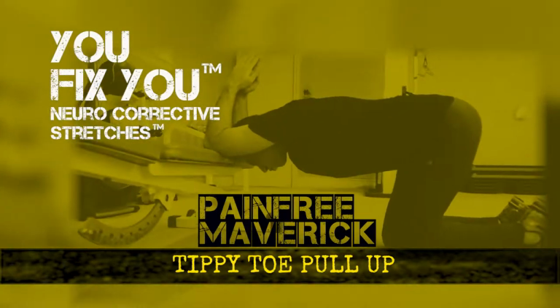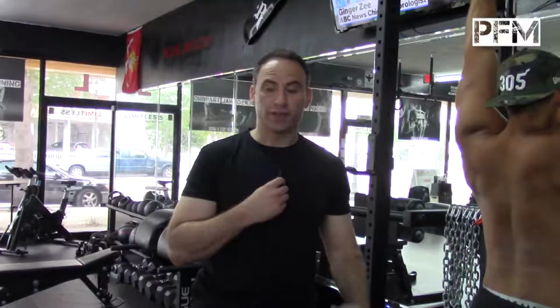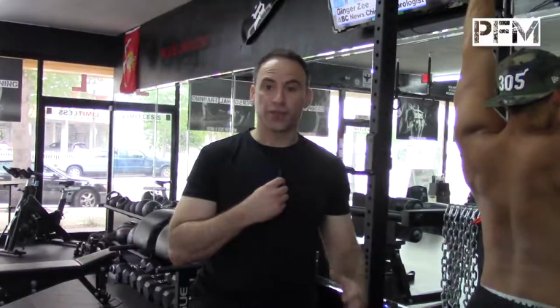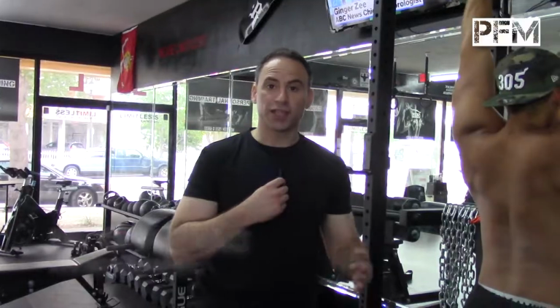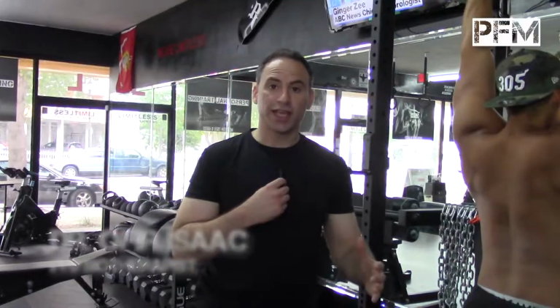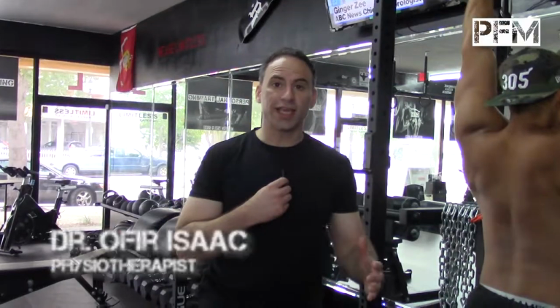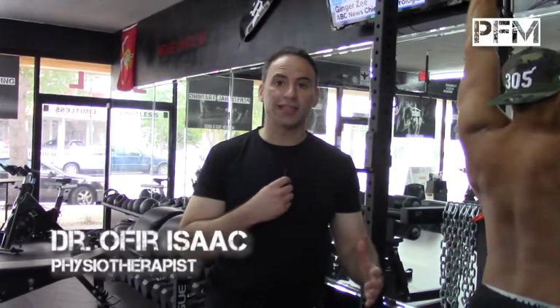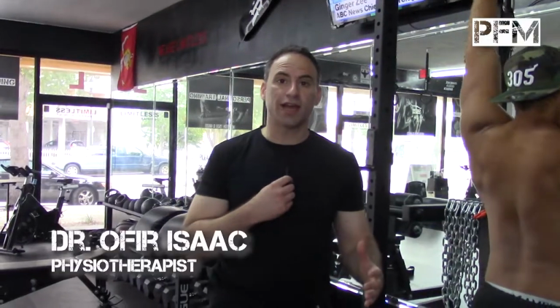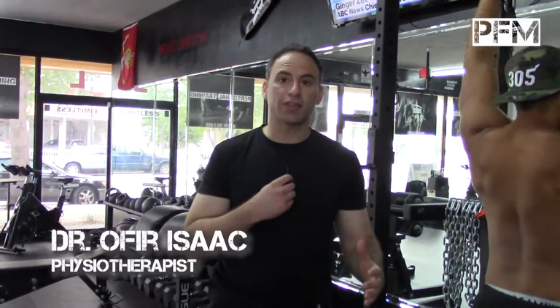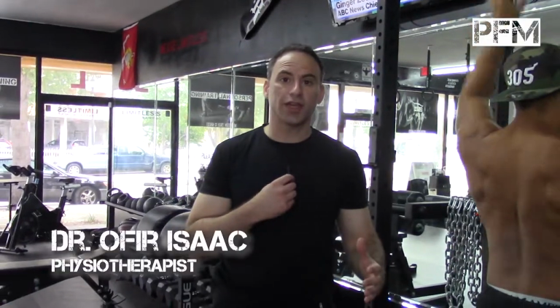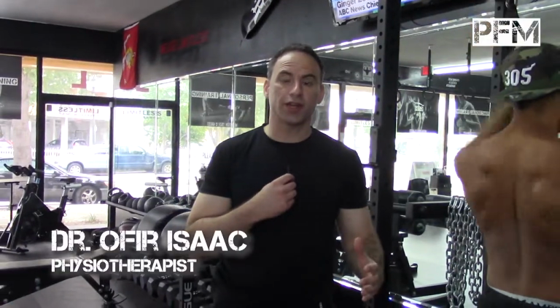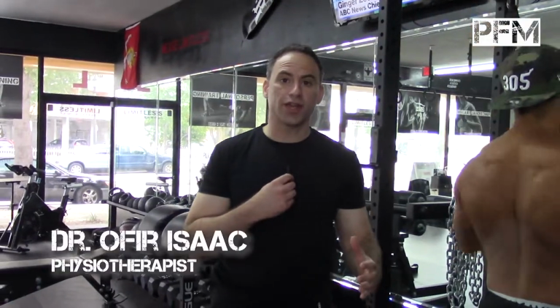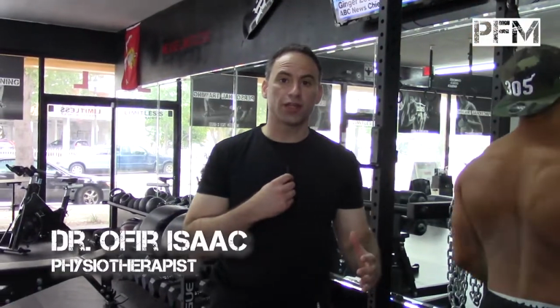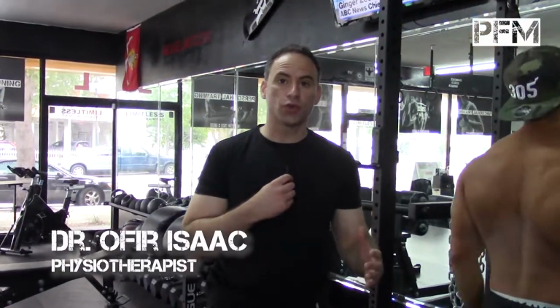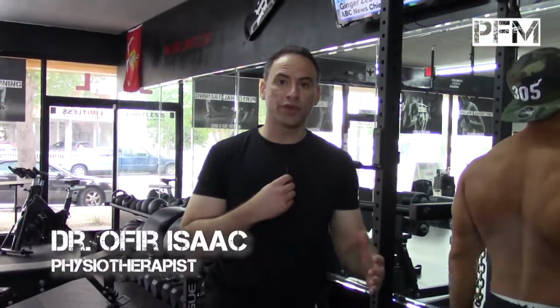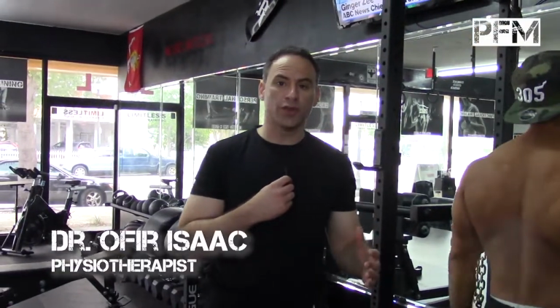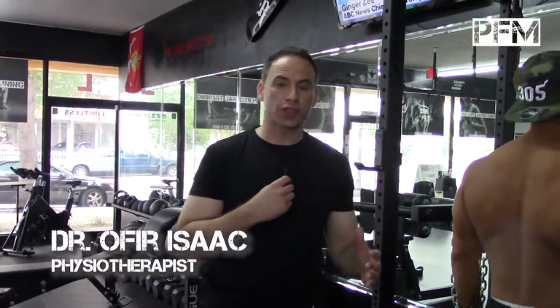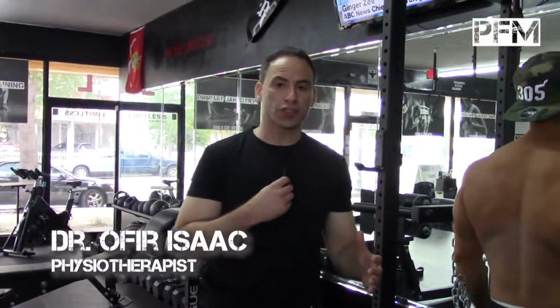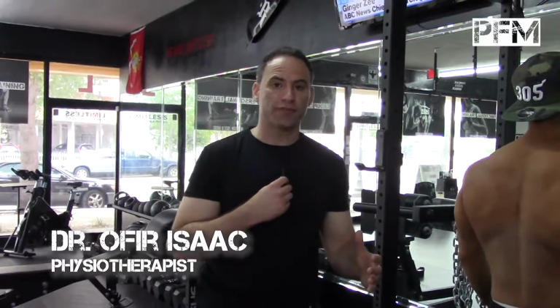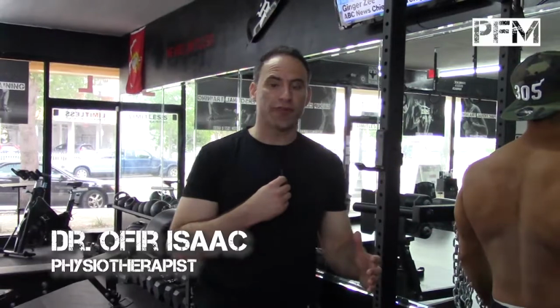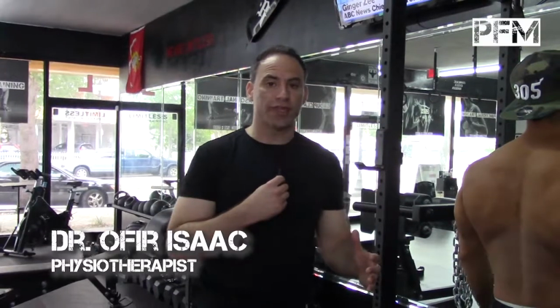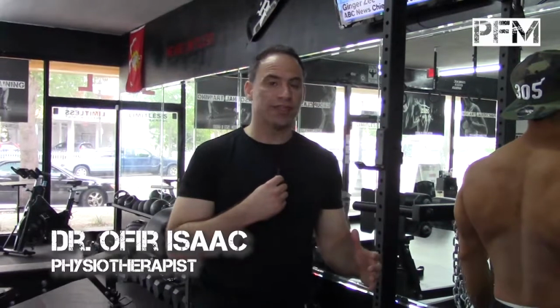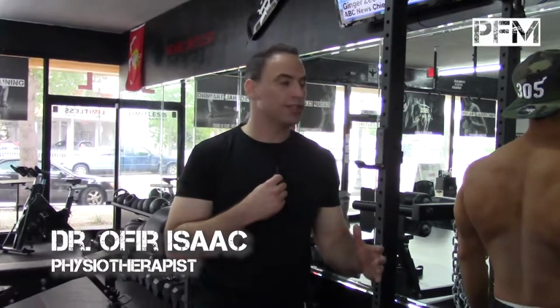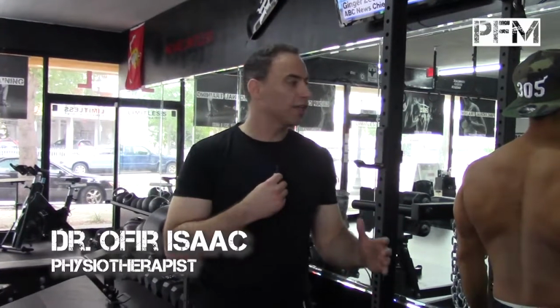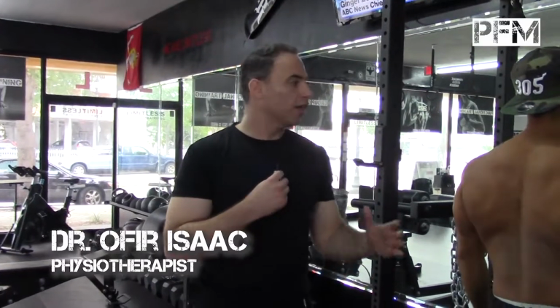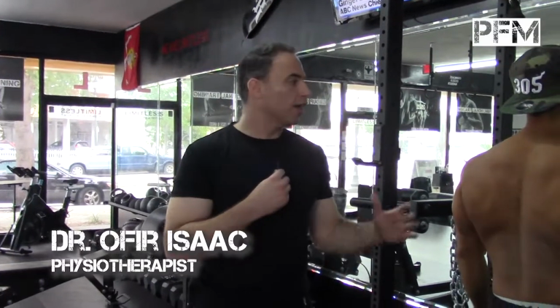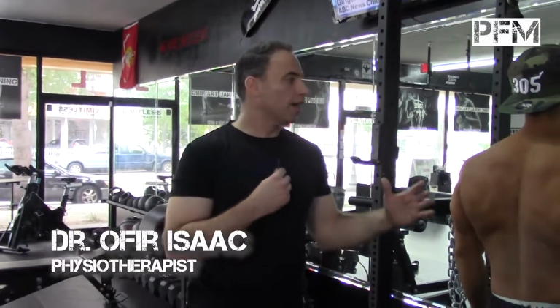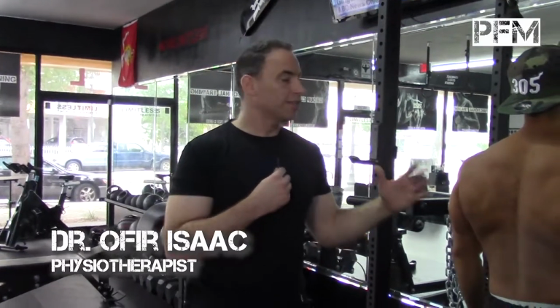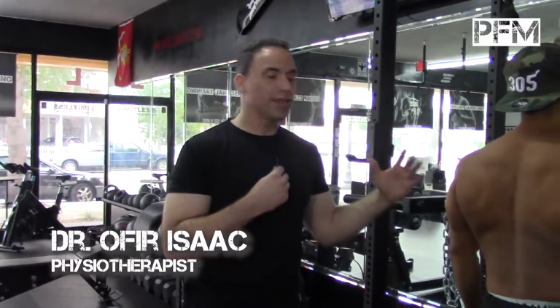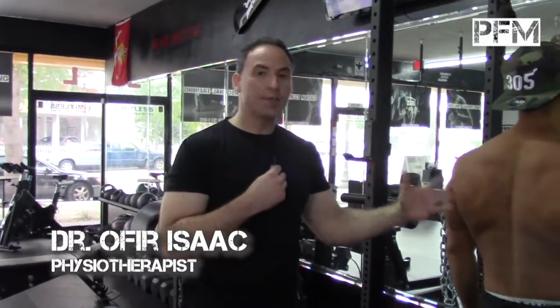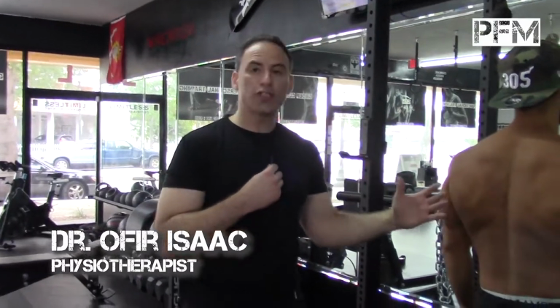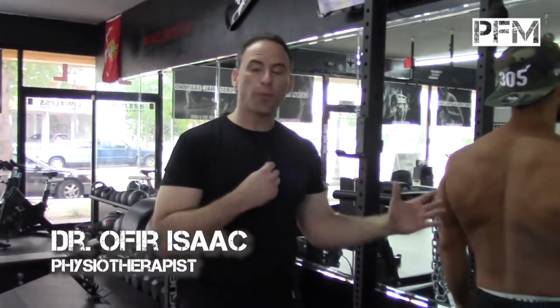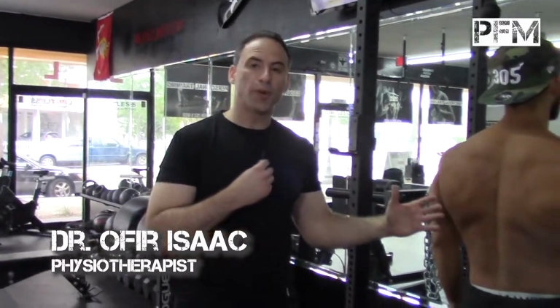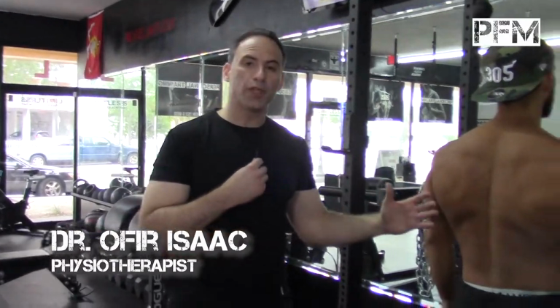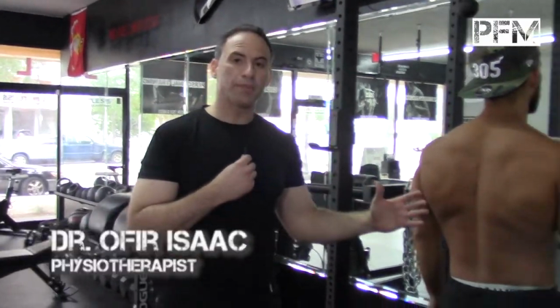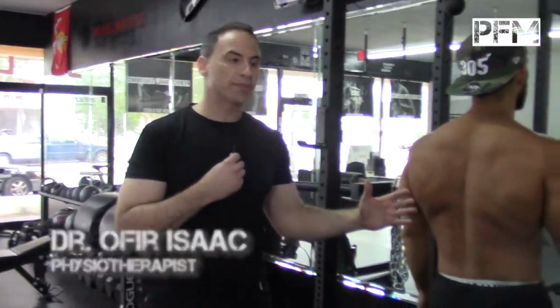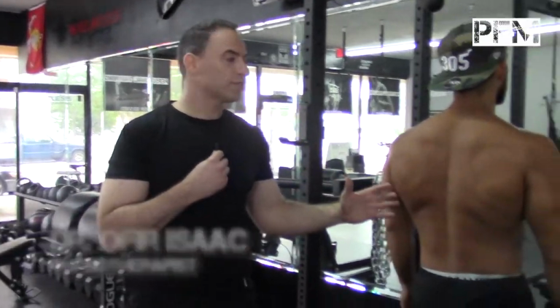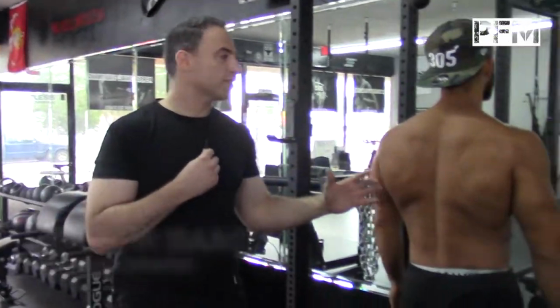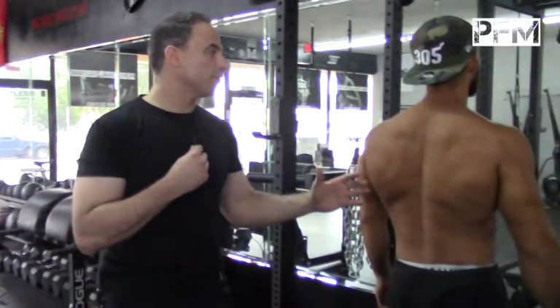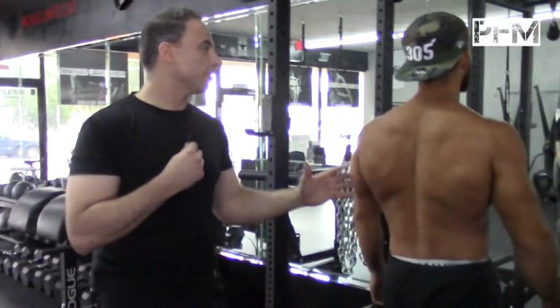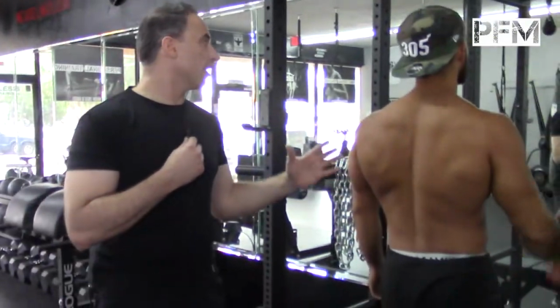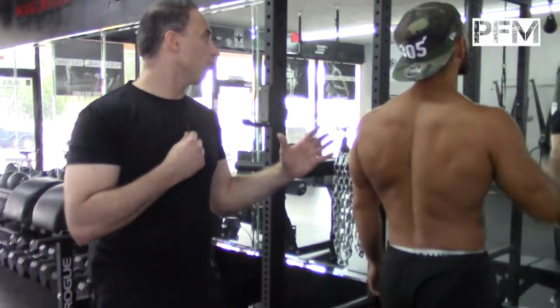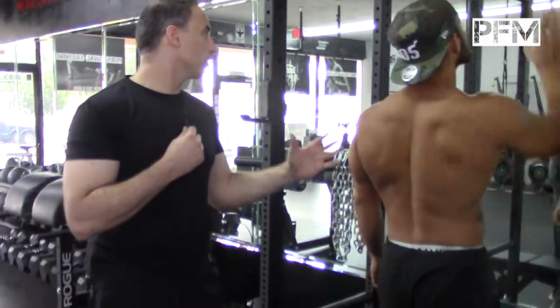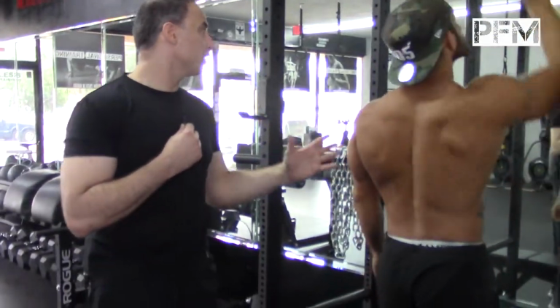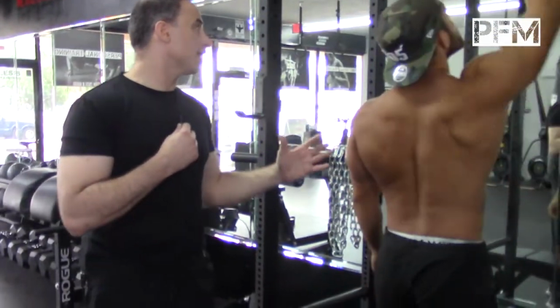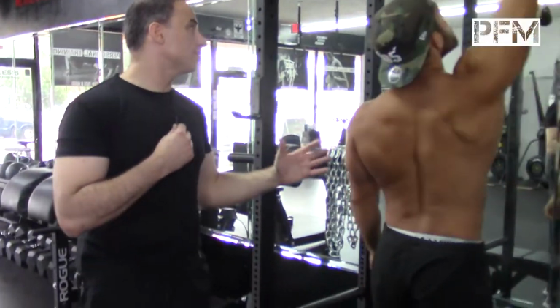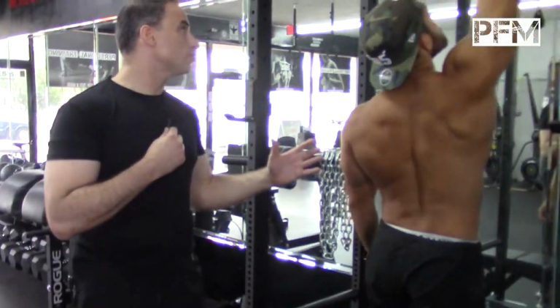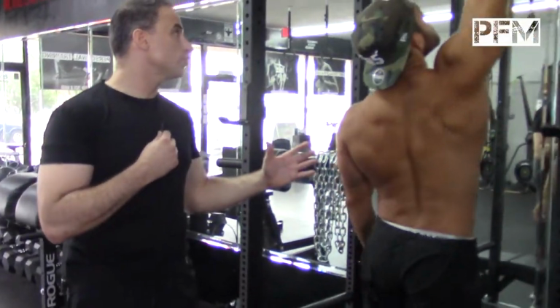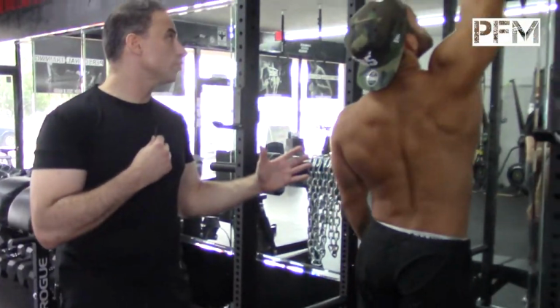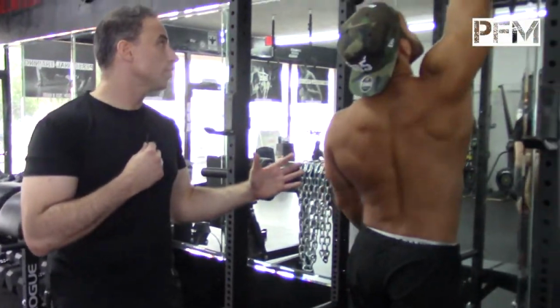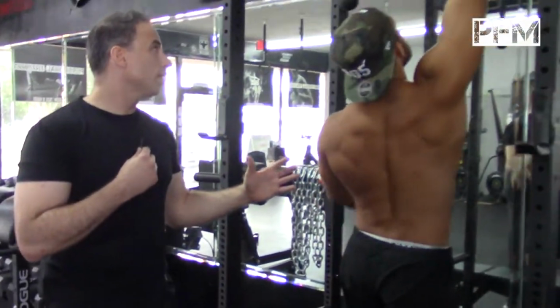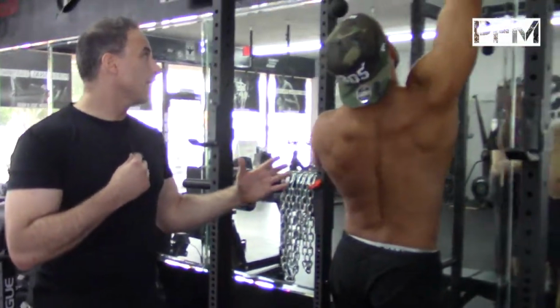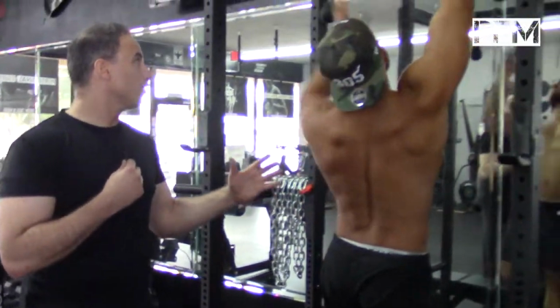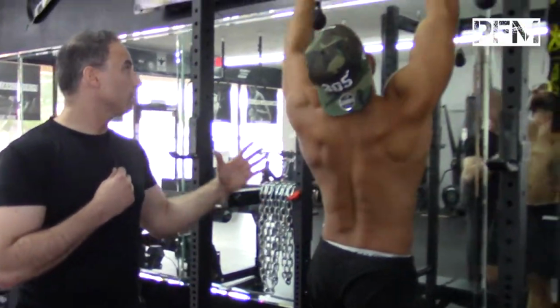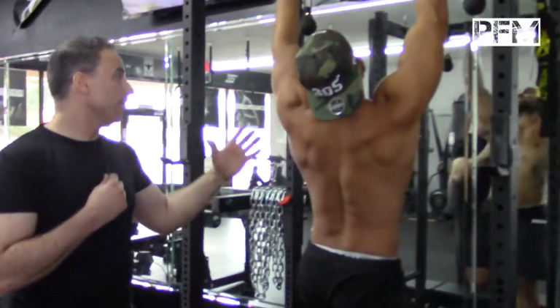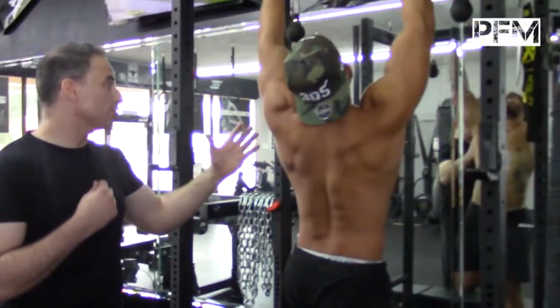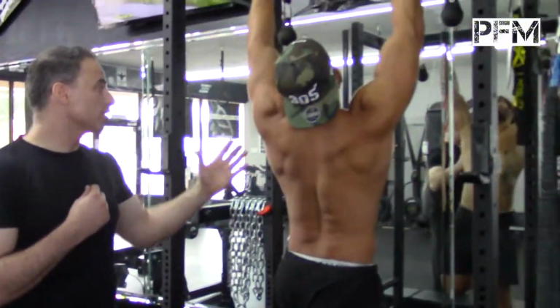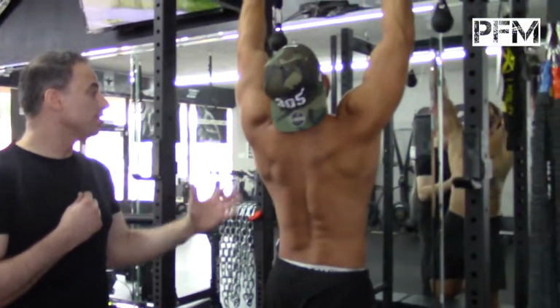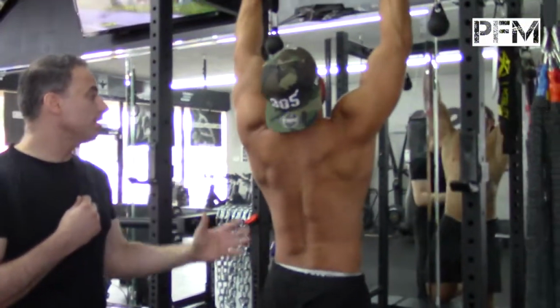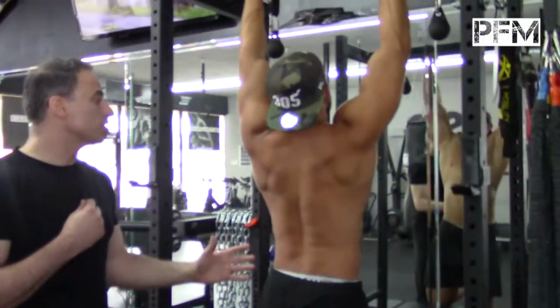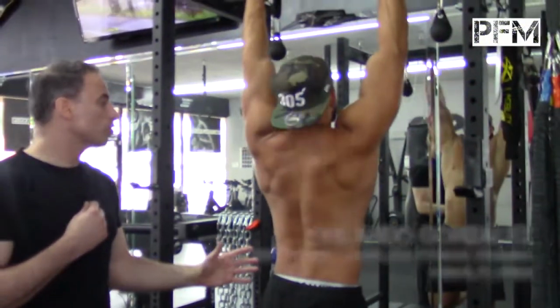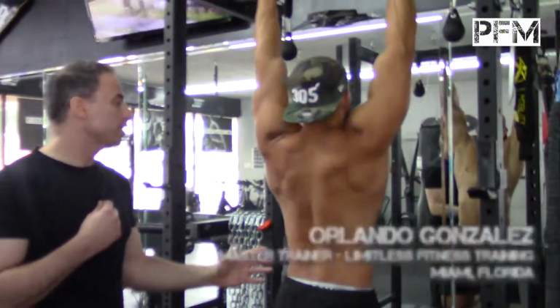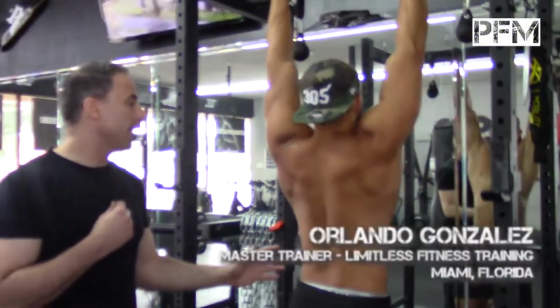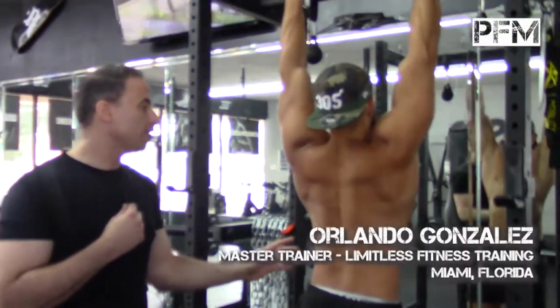For the ladies out there that are doing functional fitness, tippy-toe pull-ups are something that I really like to do and Orlando is going to demonstrate that.